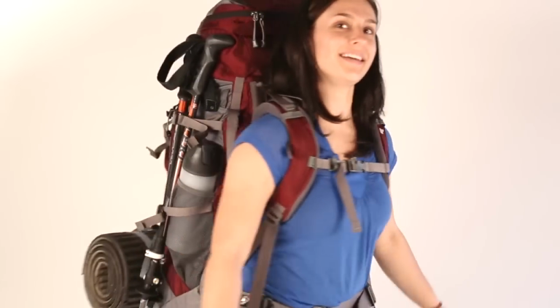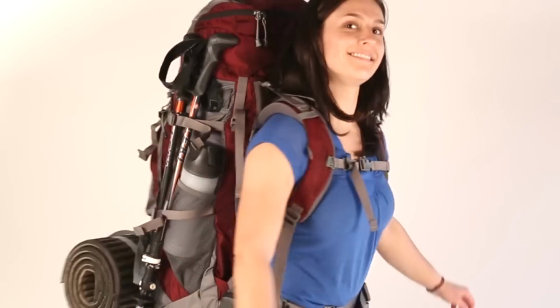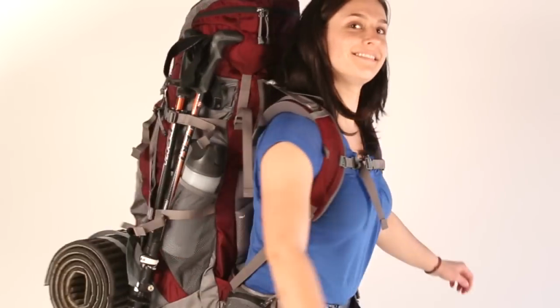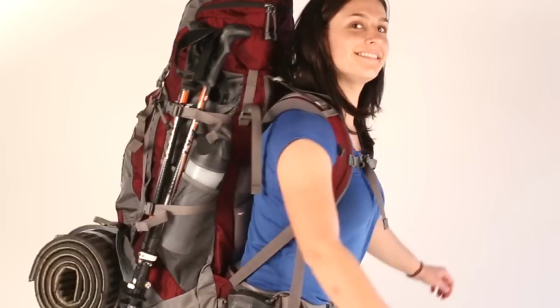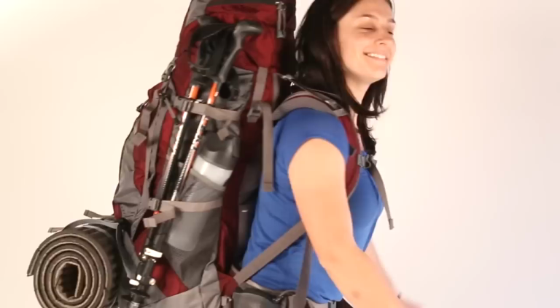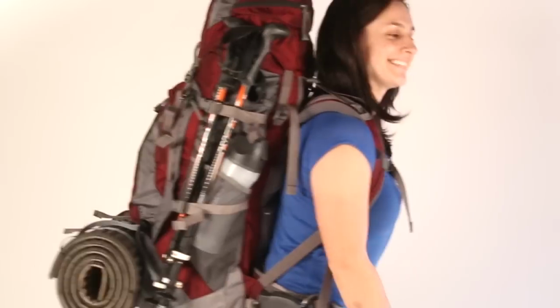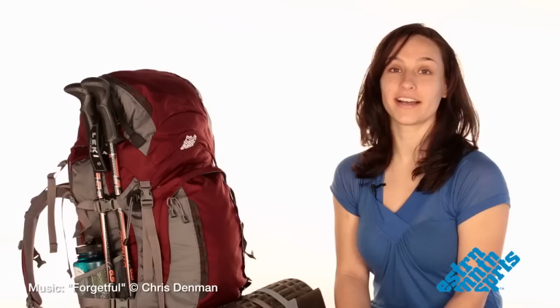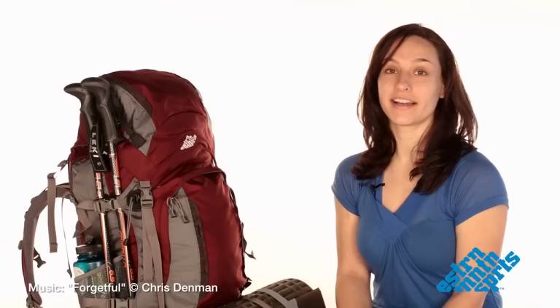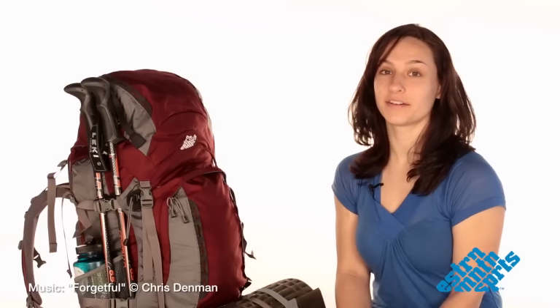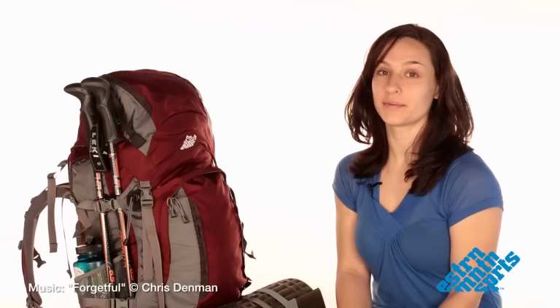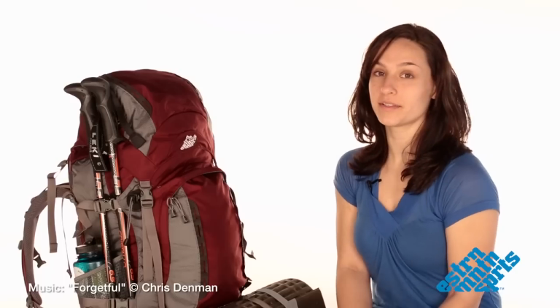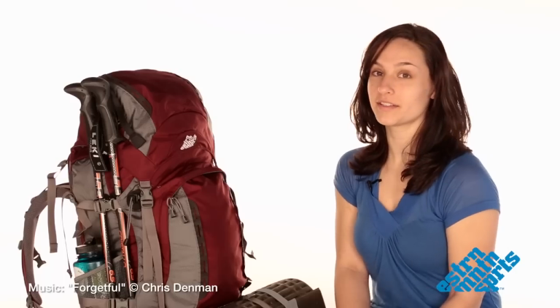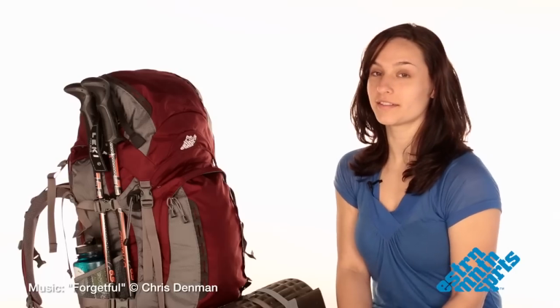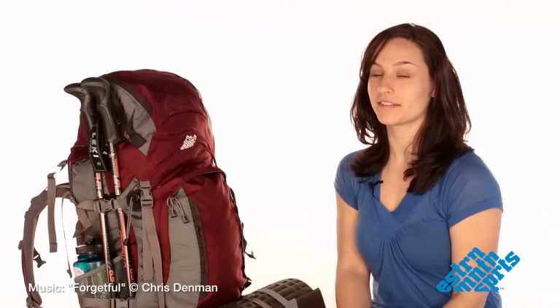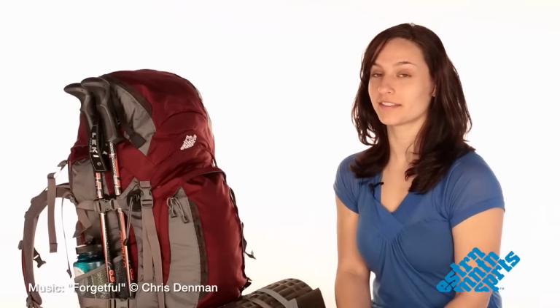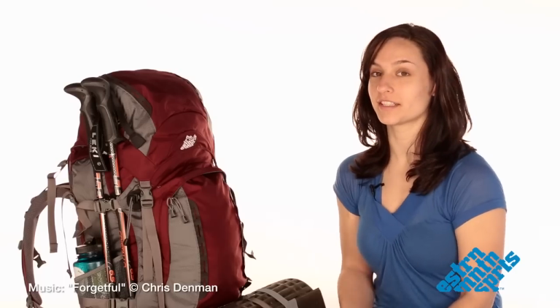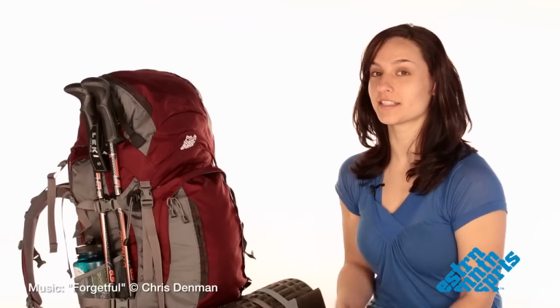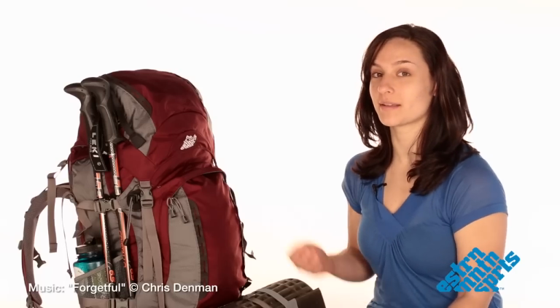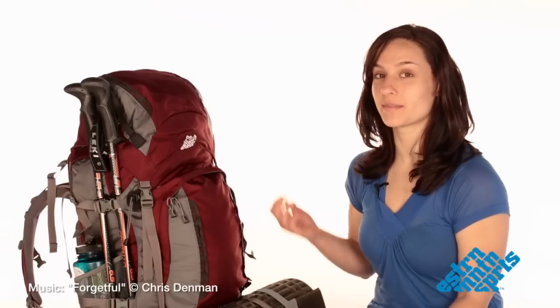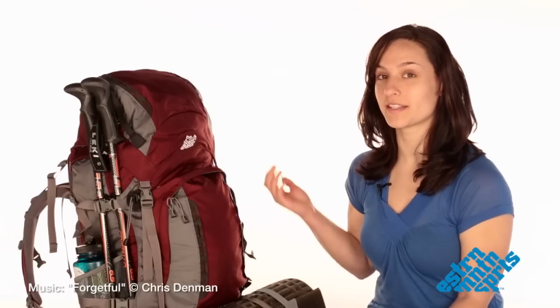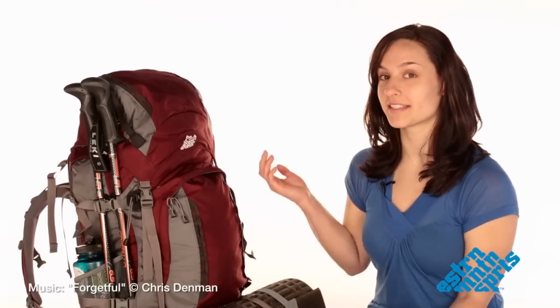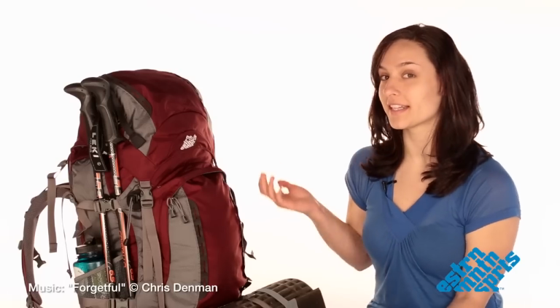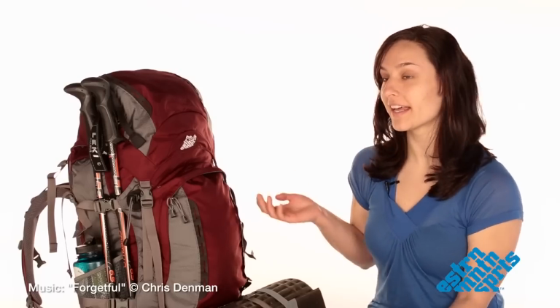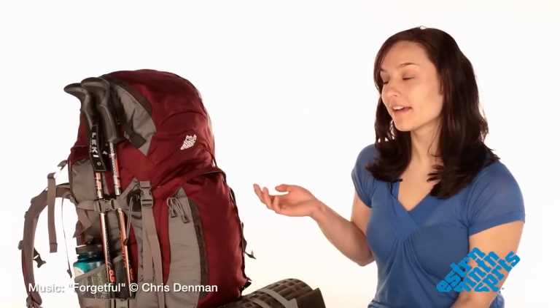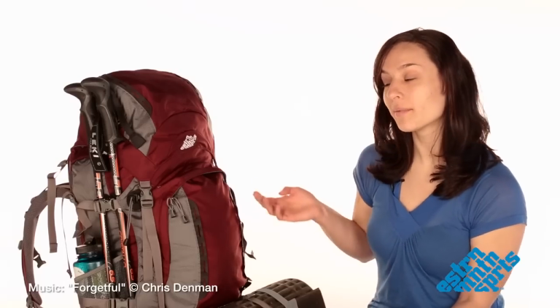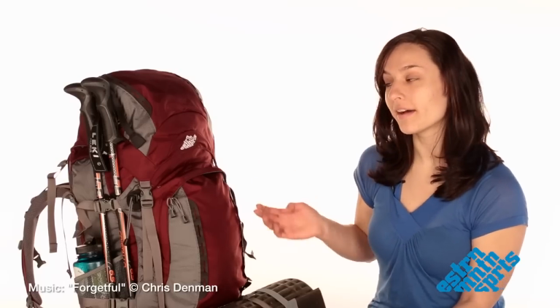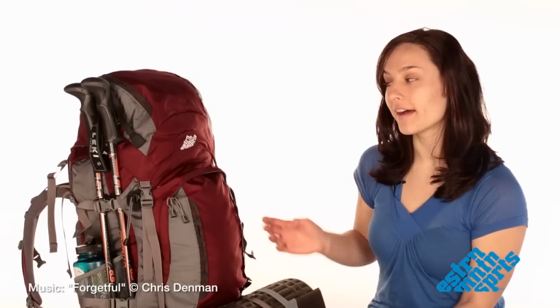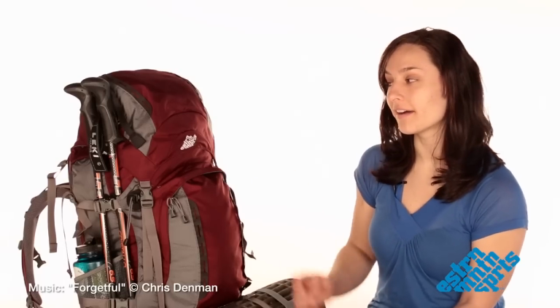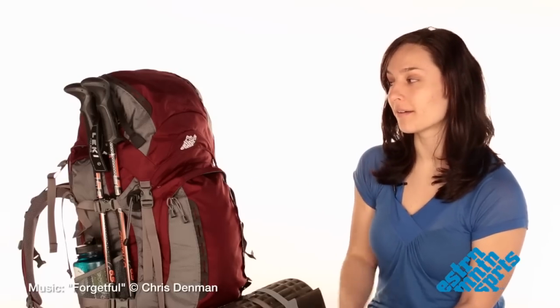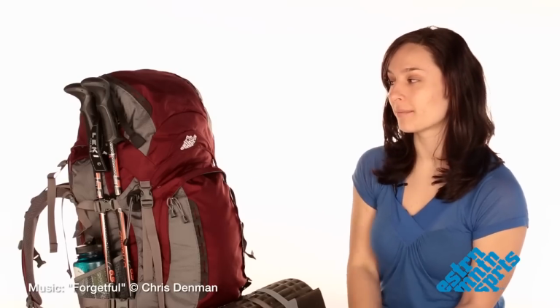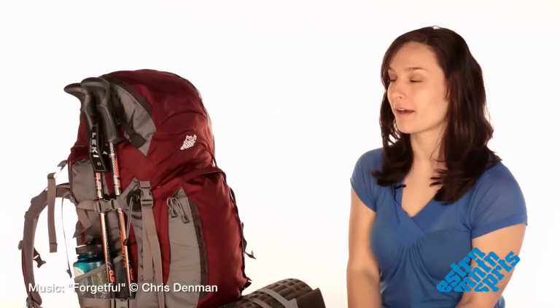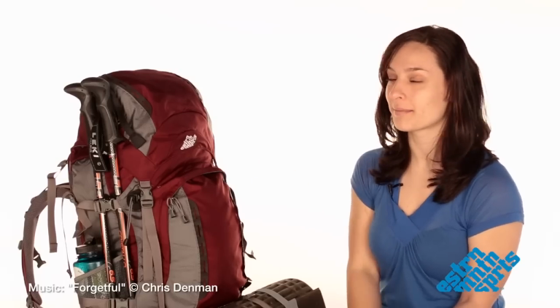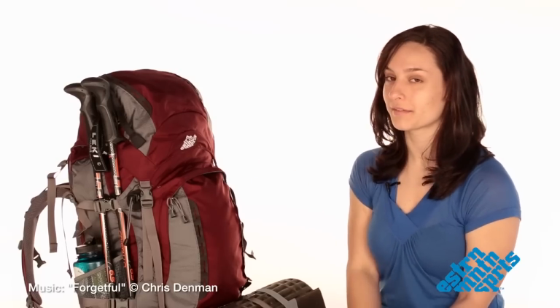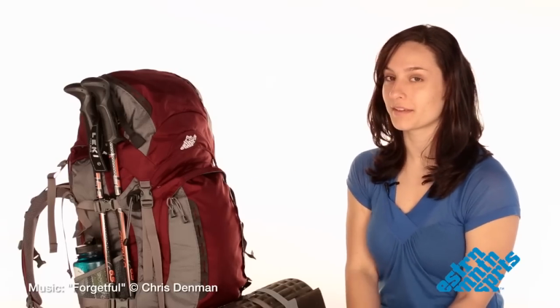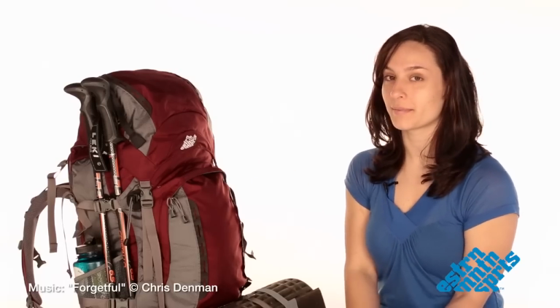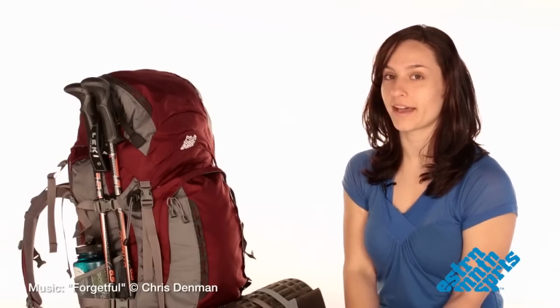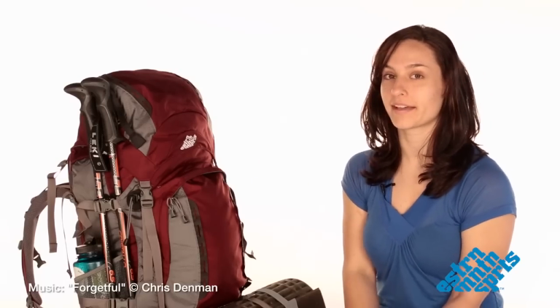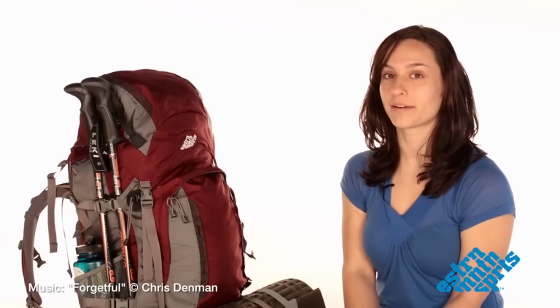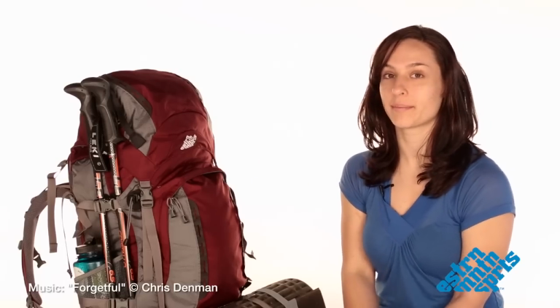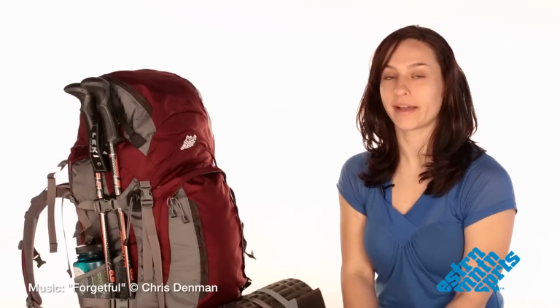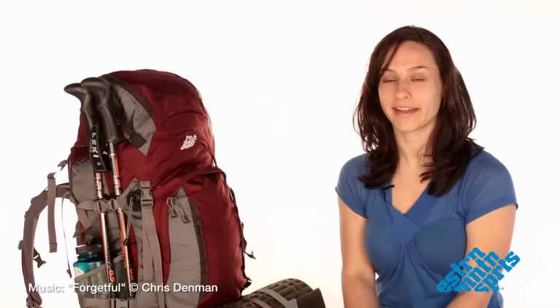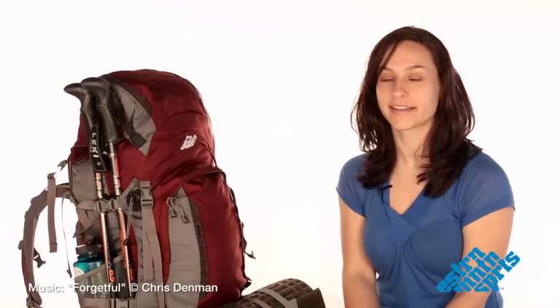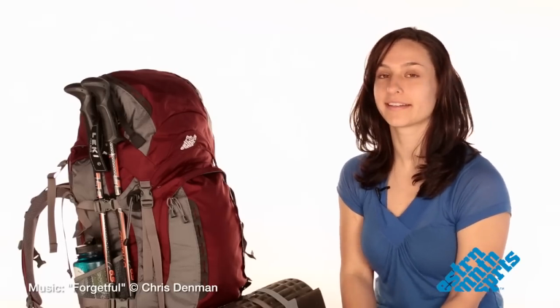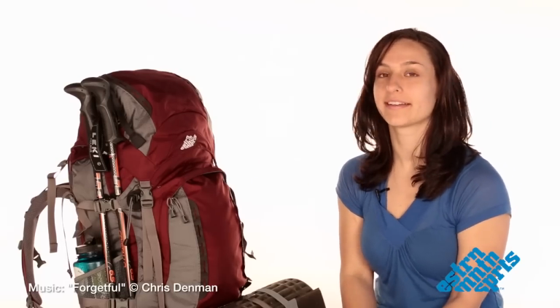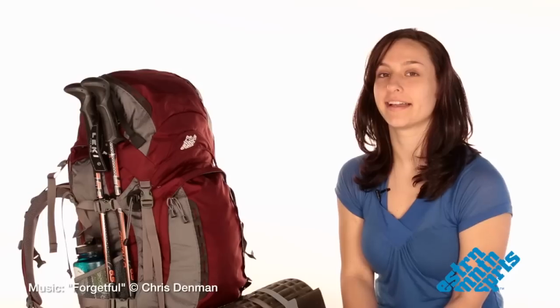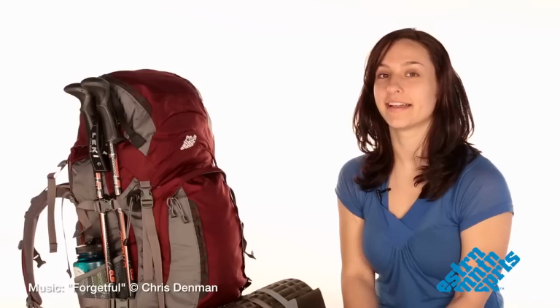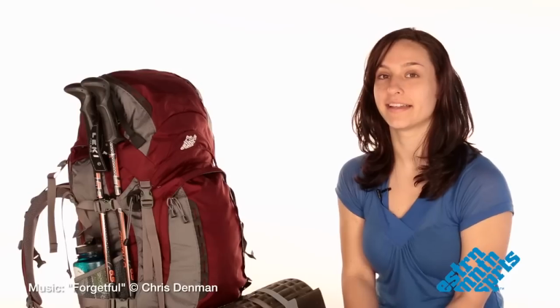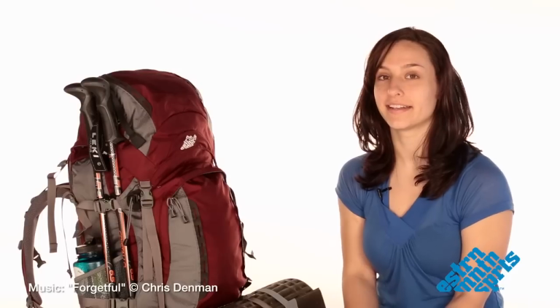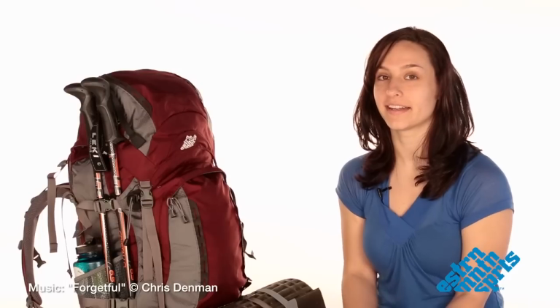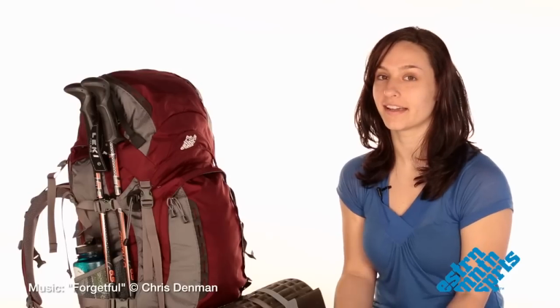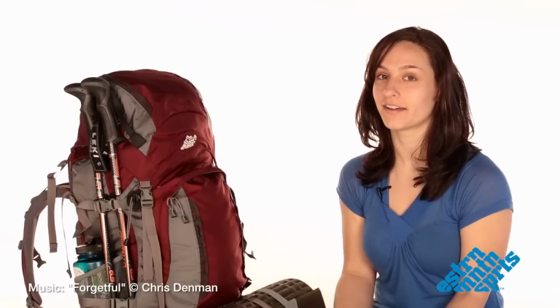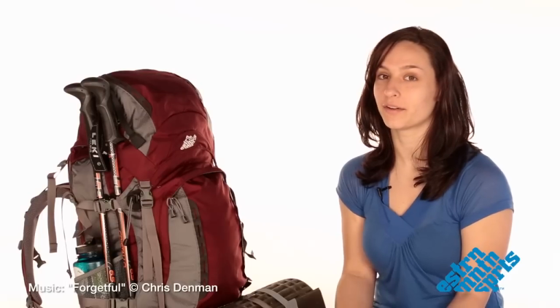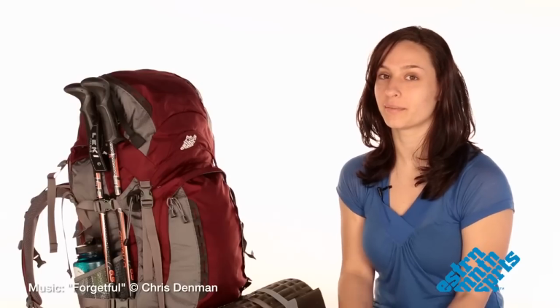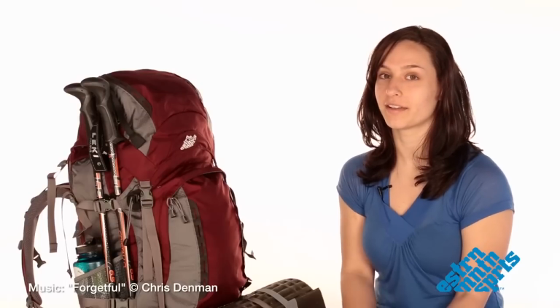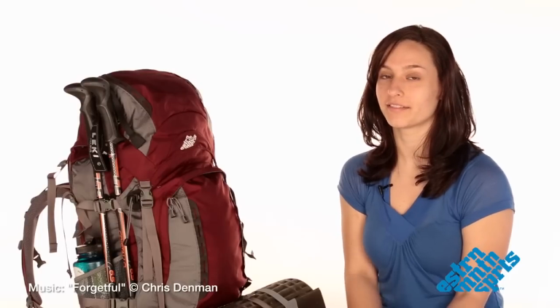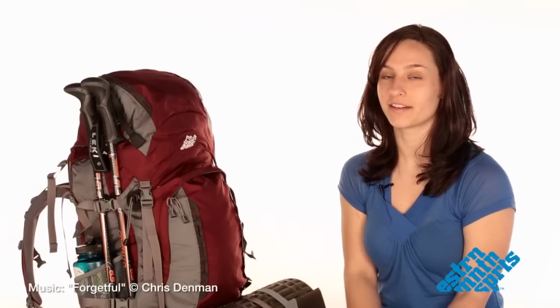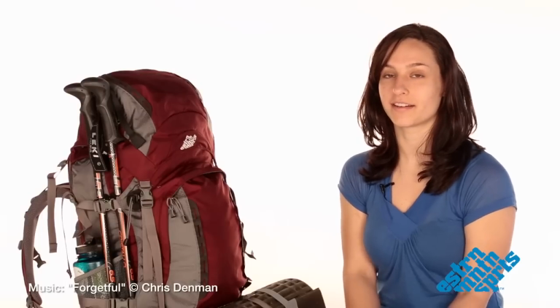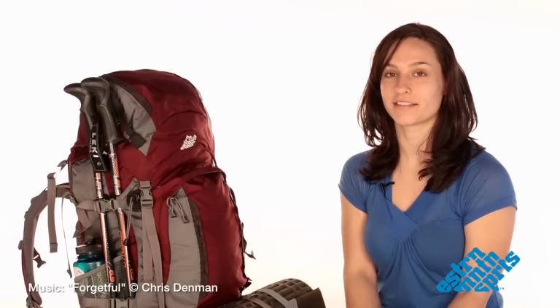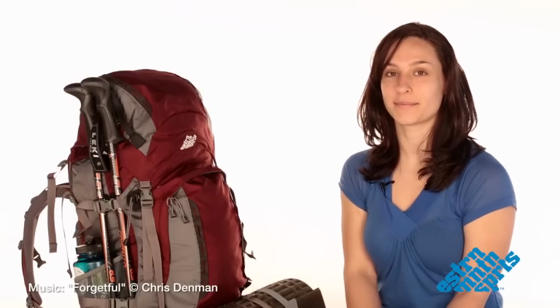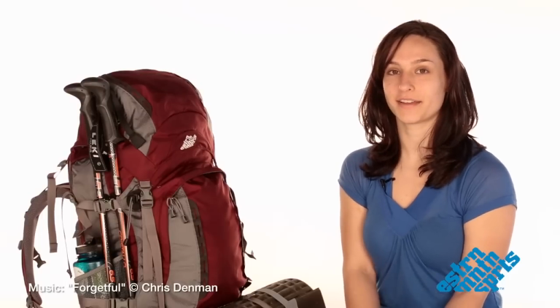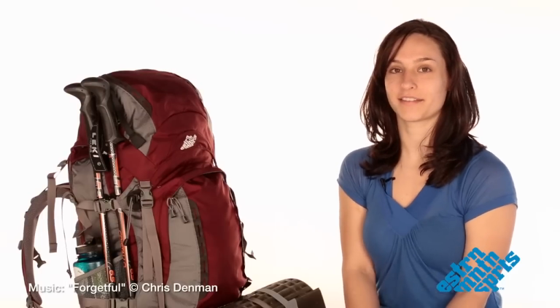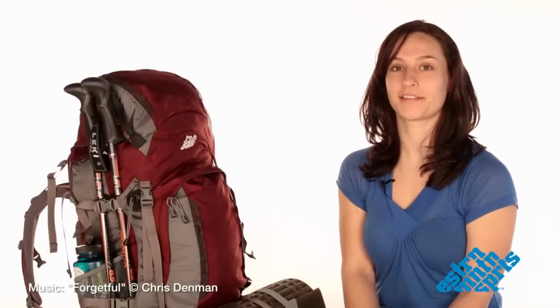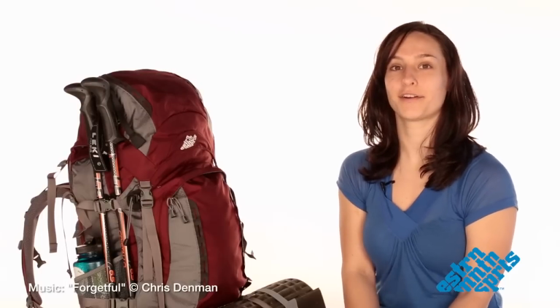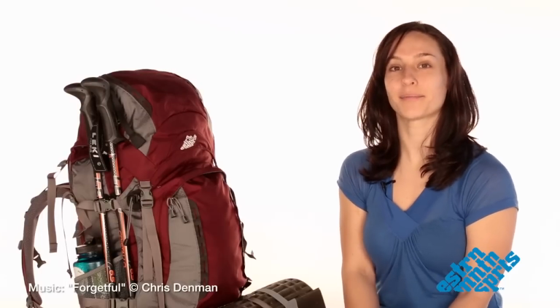I hope you learned something today about how to properly pack your pack, and I hope you have an awesome next trip.